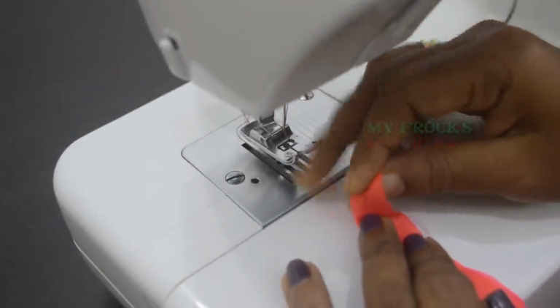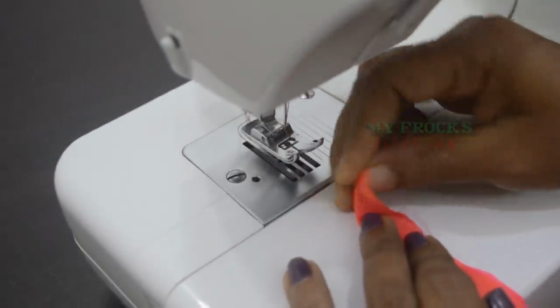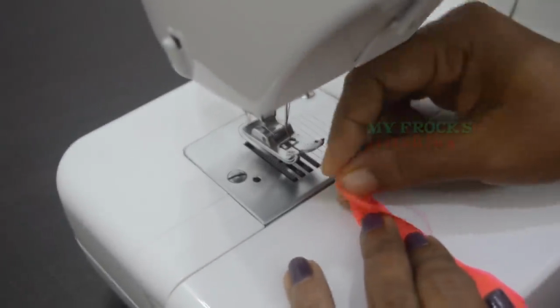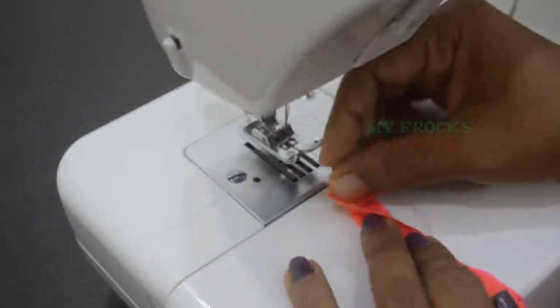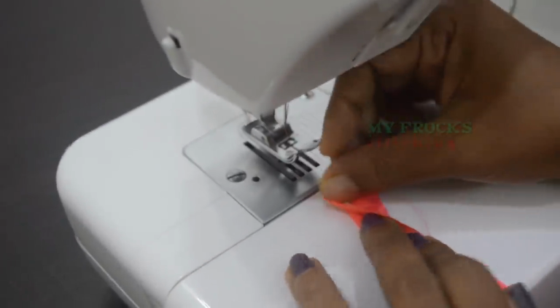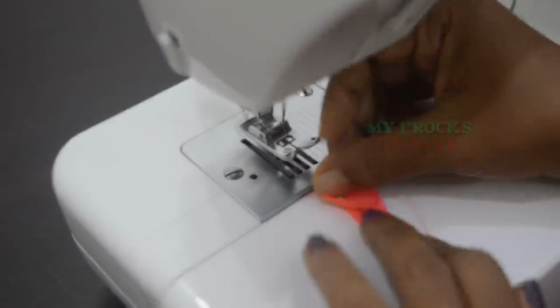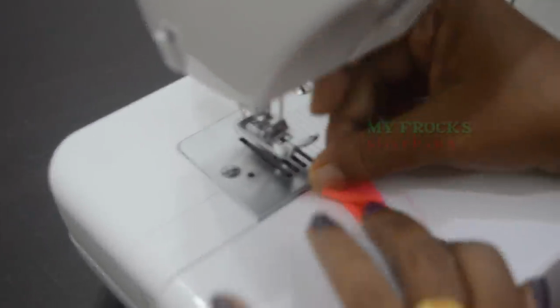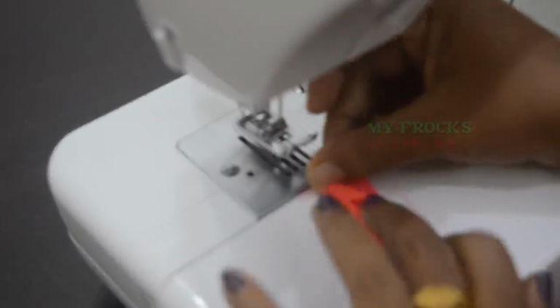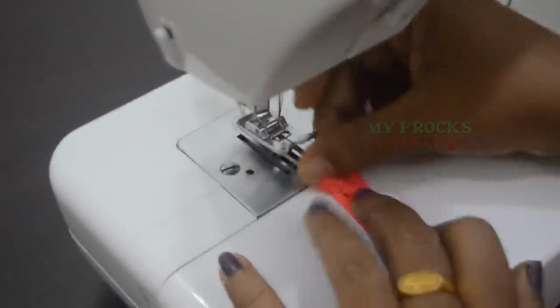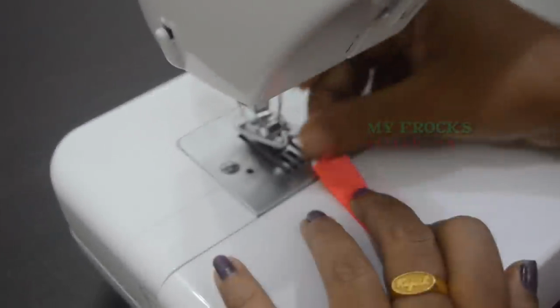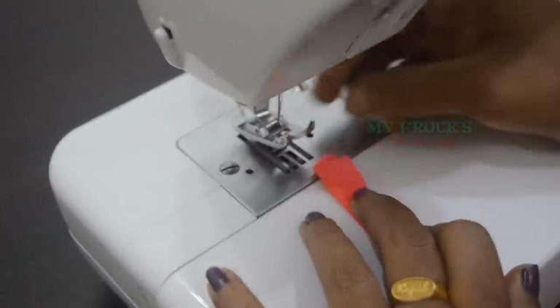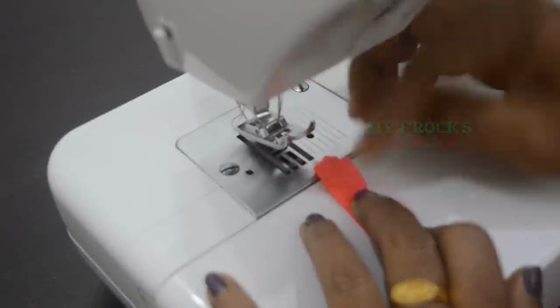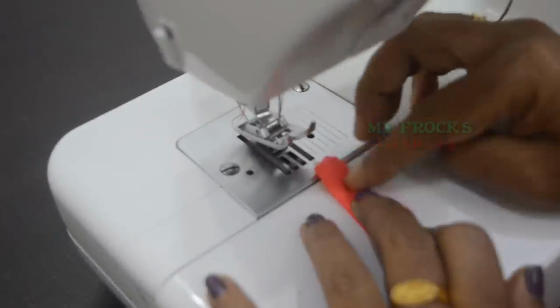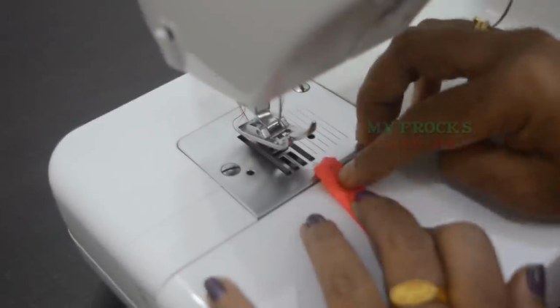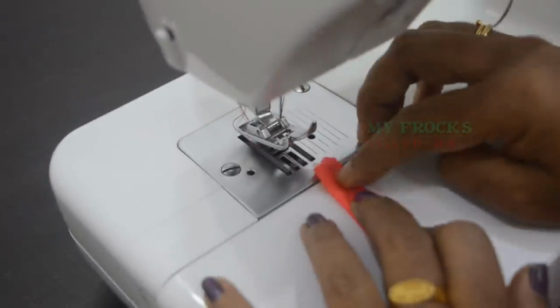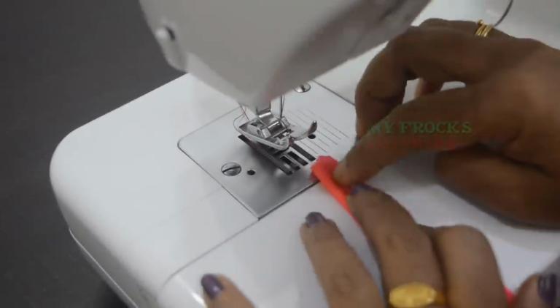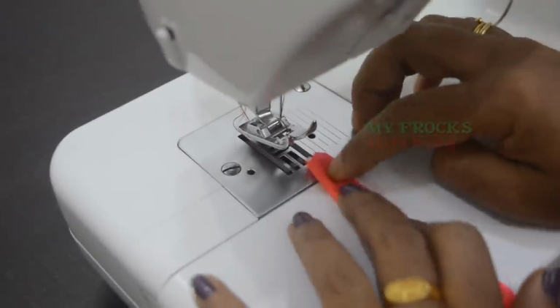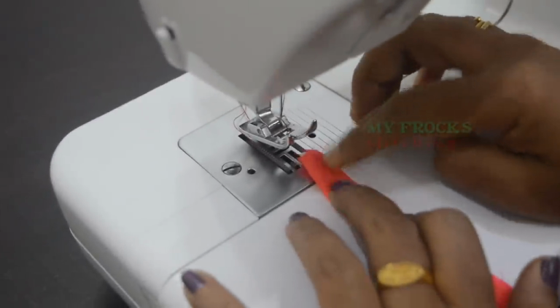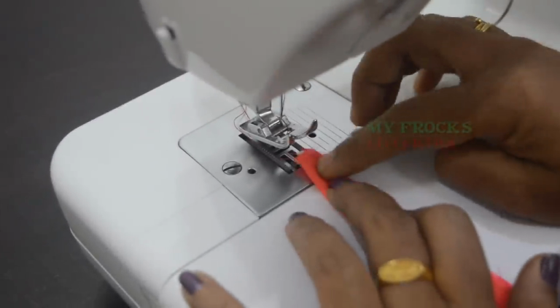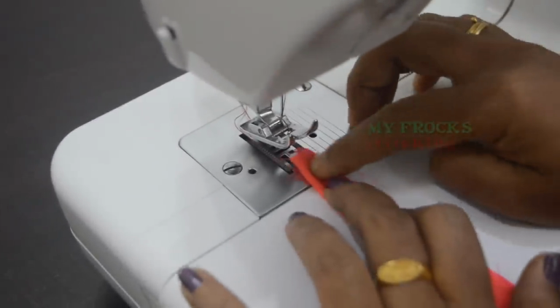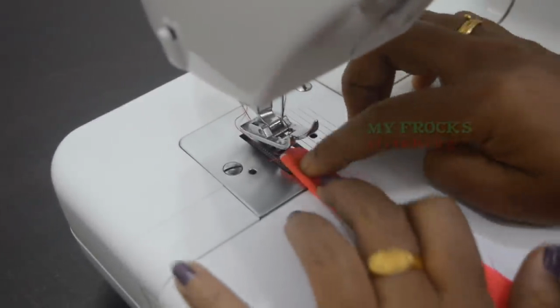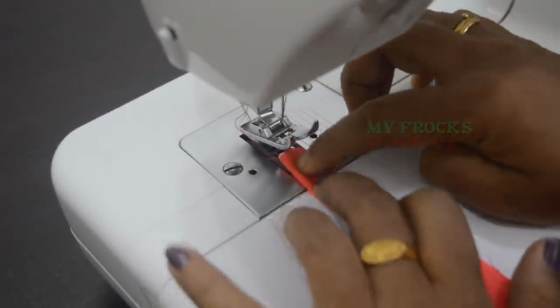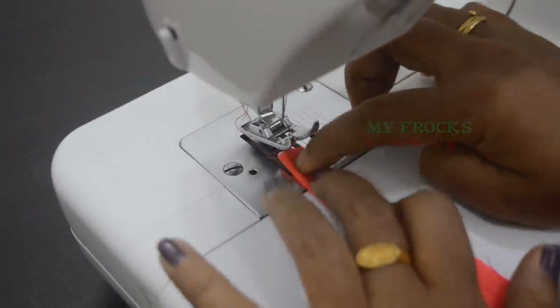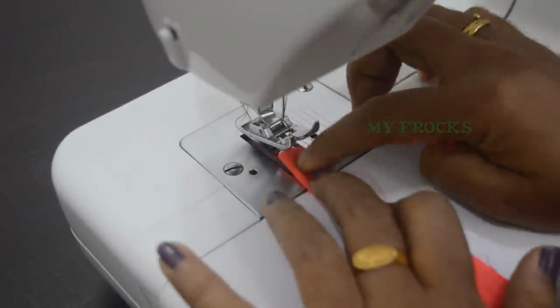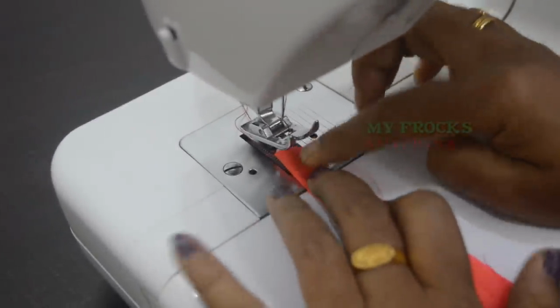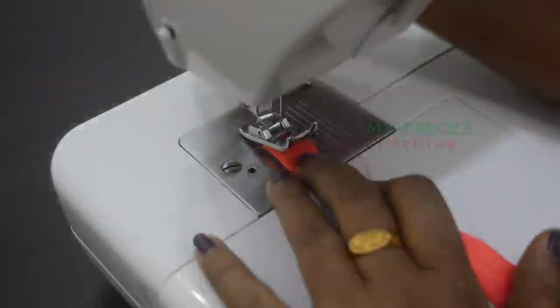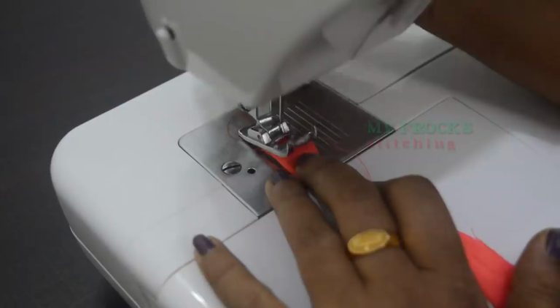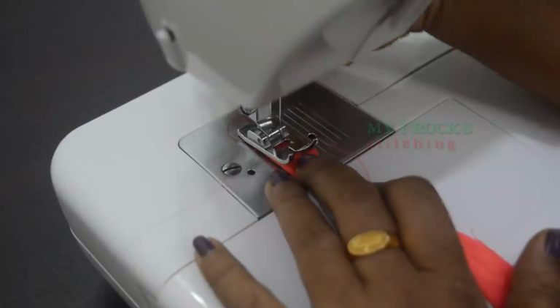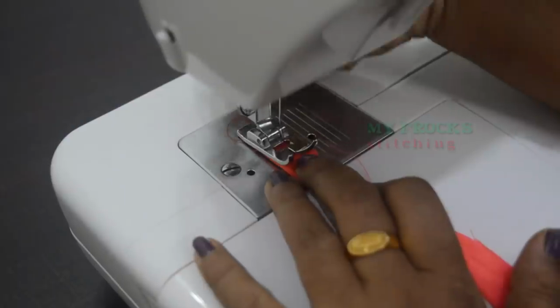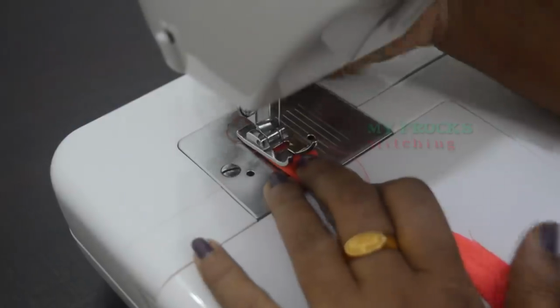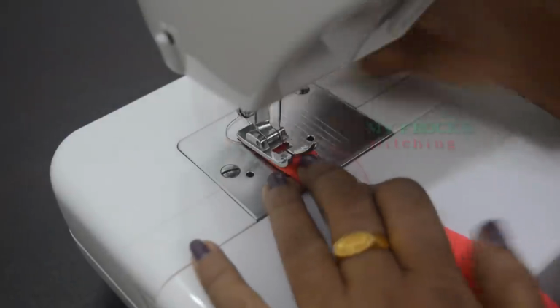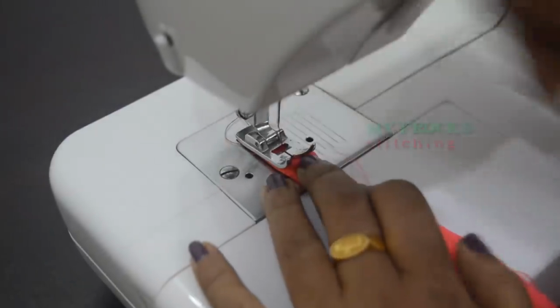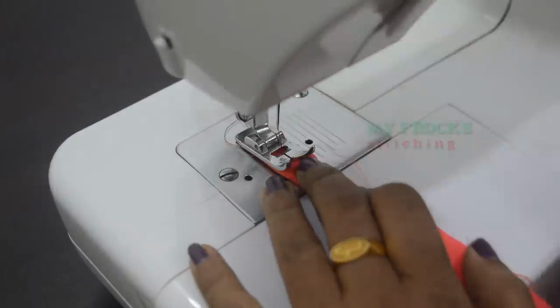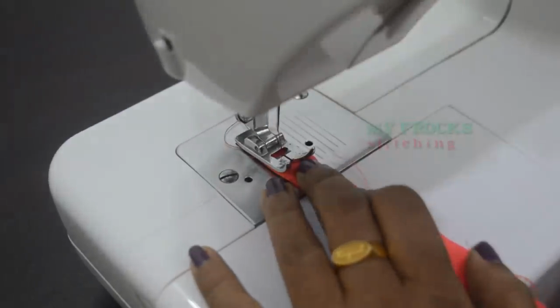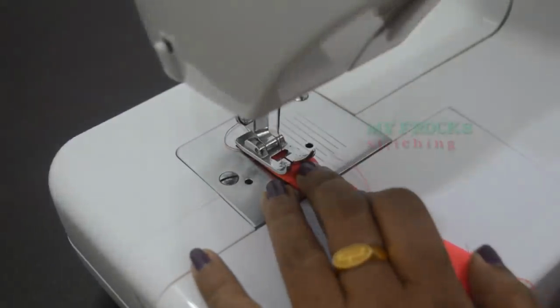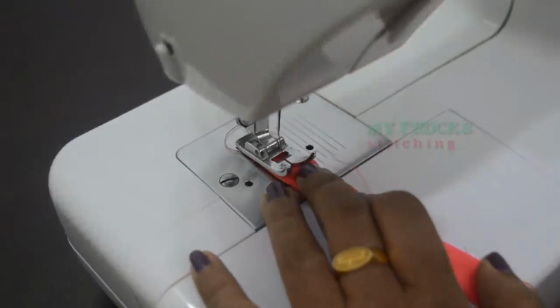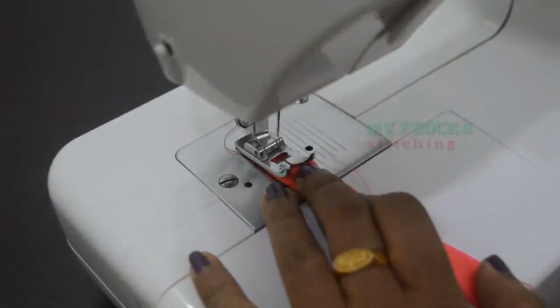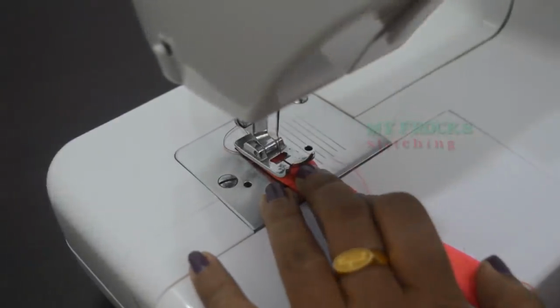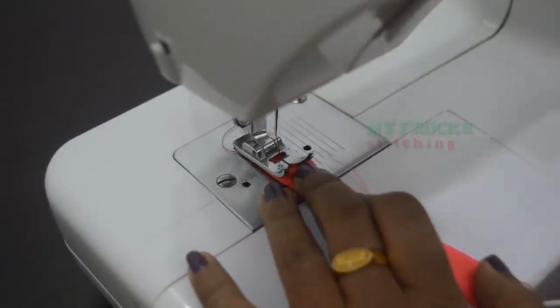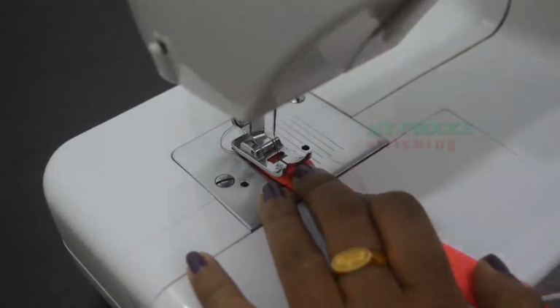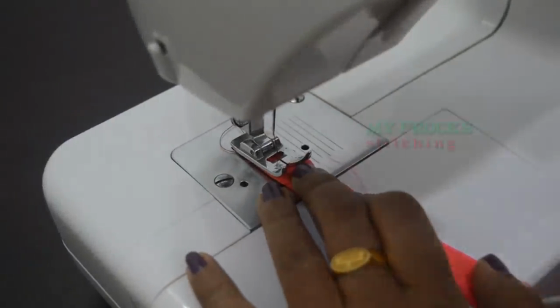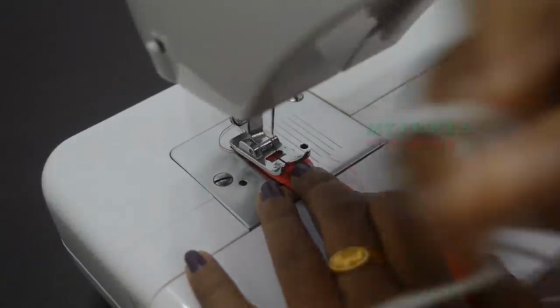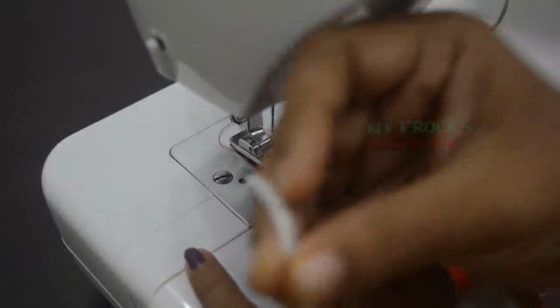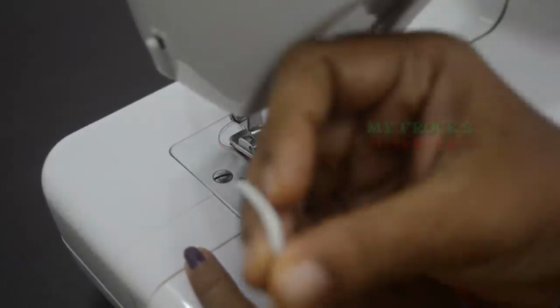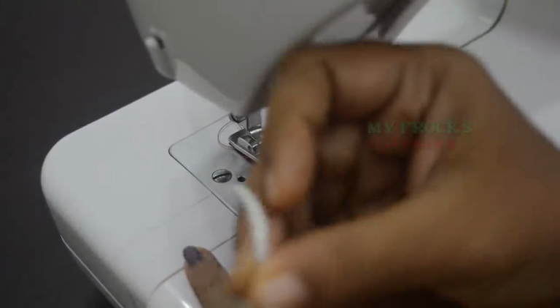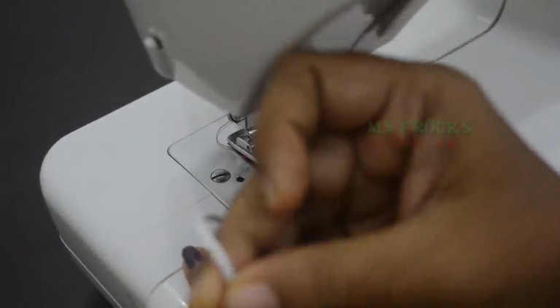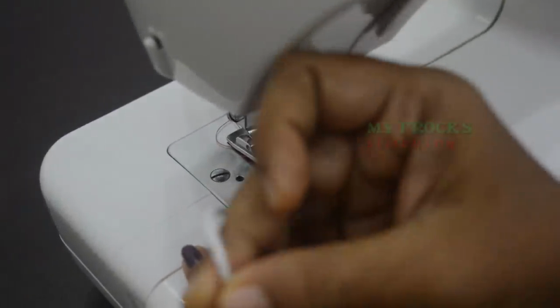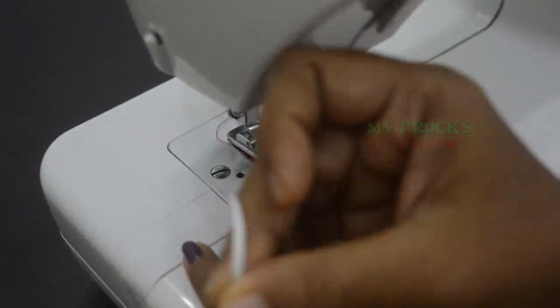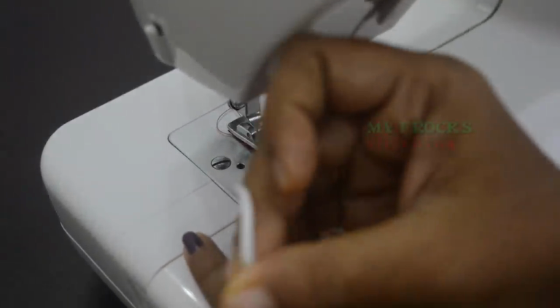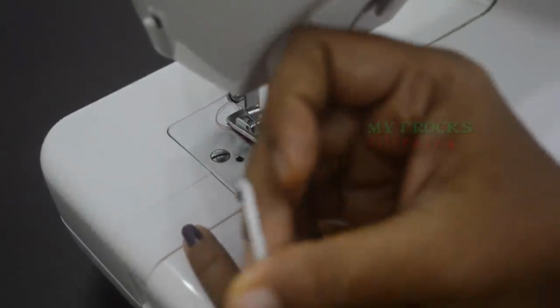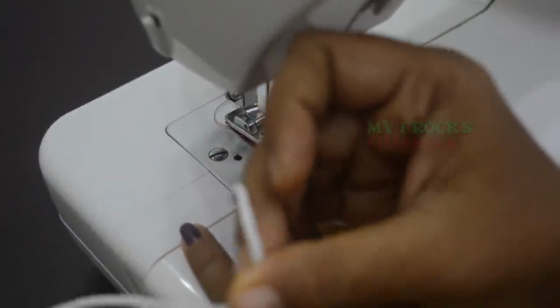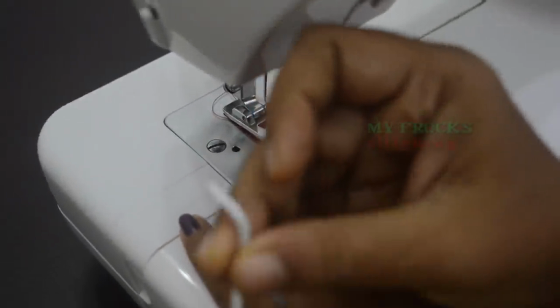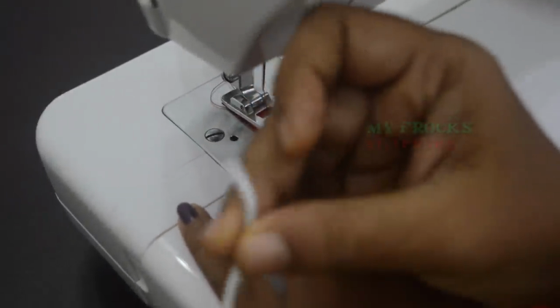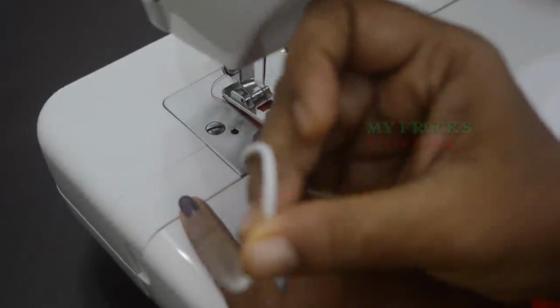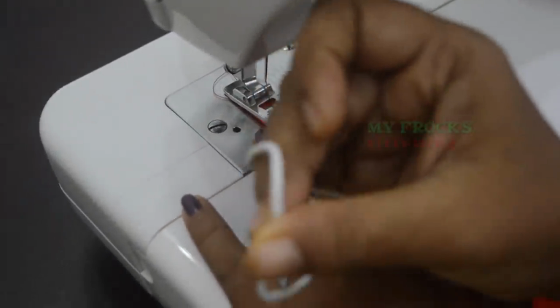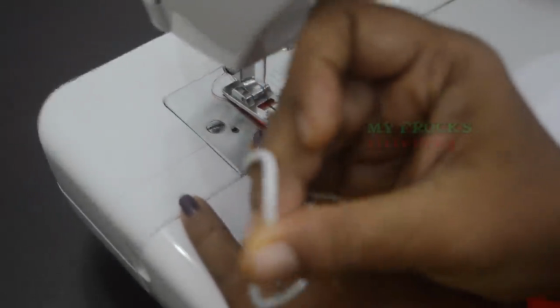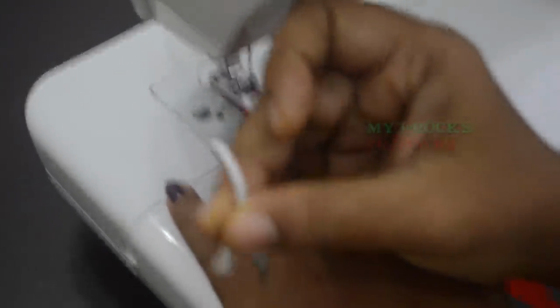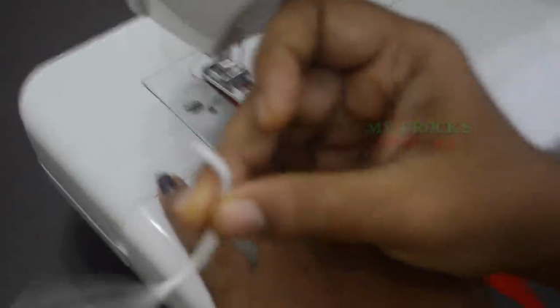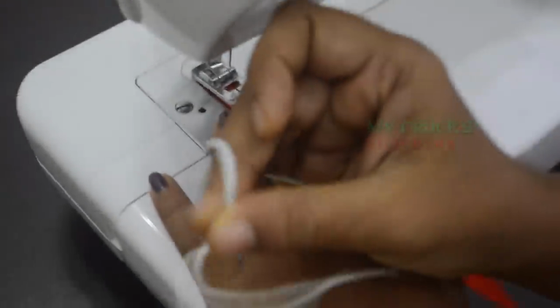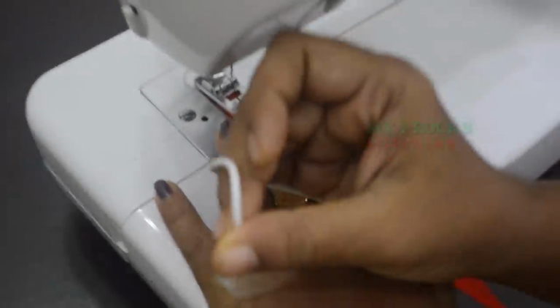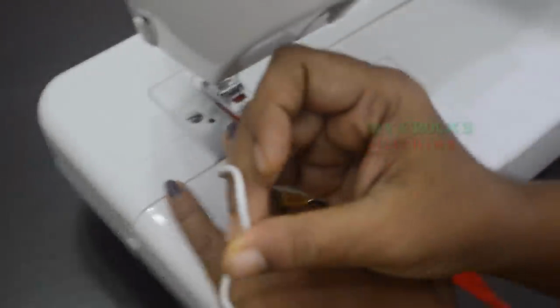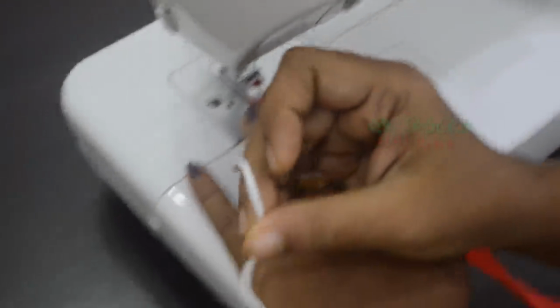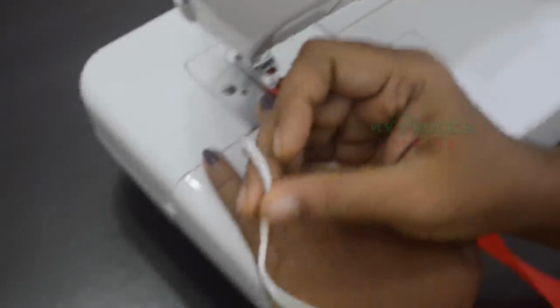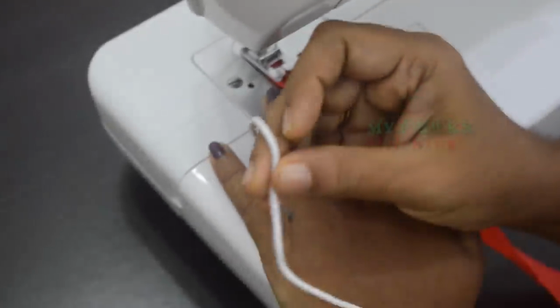I will use it as a normal foot. We will put the thread on the thread. We will put it on the piping foot.